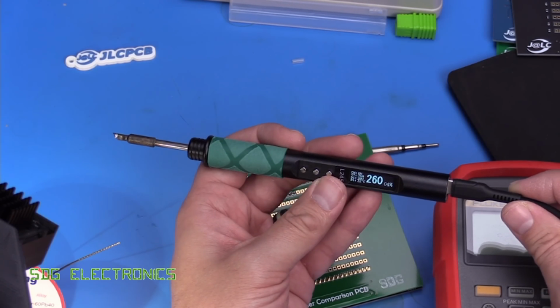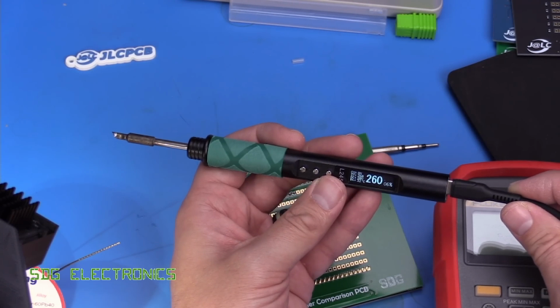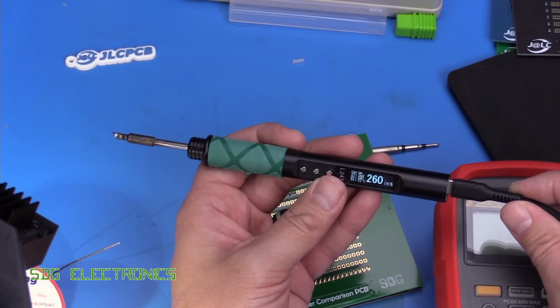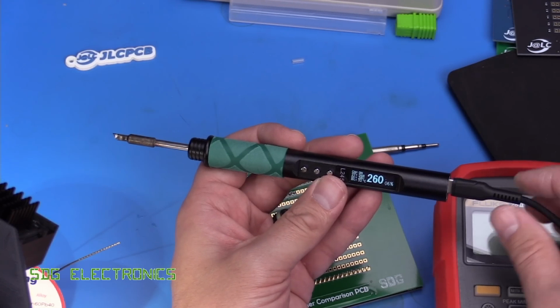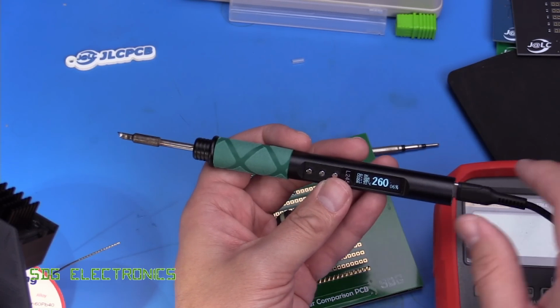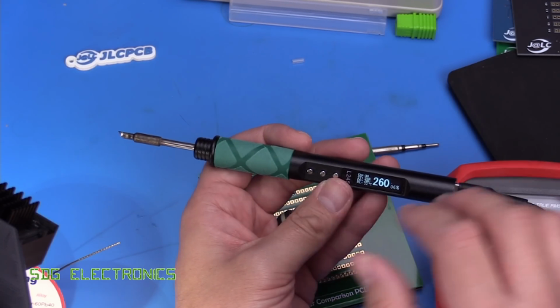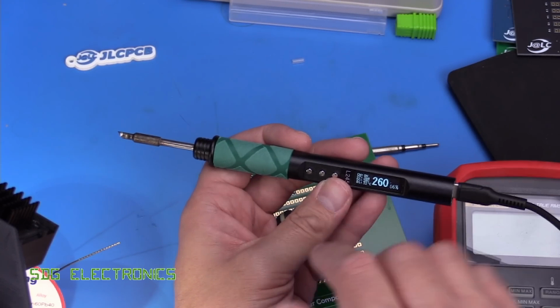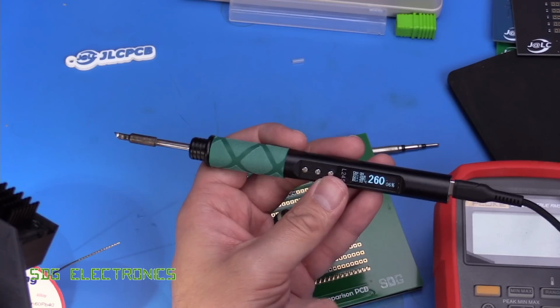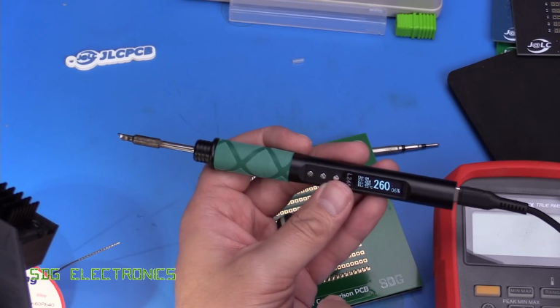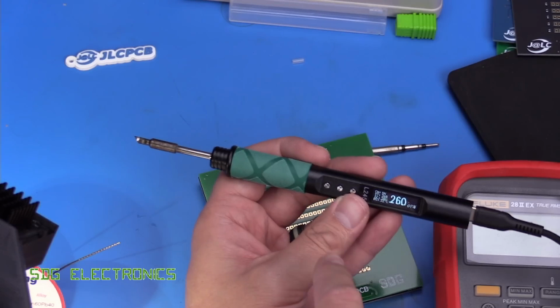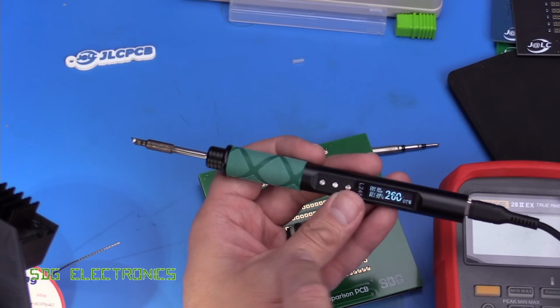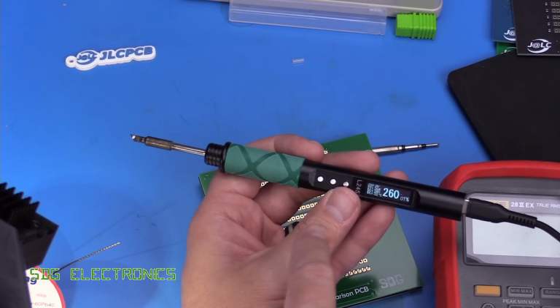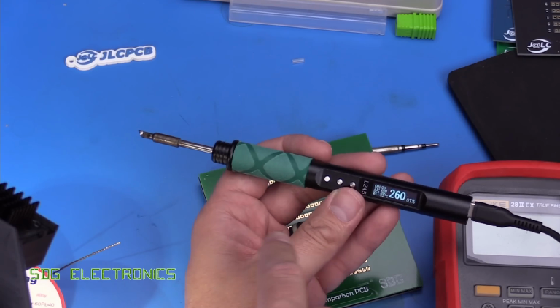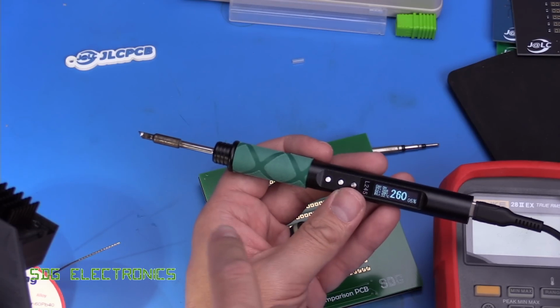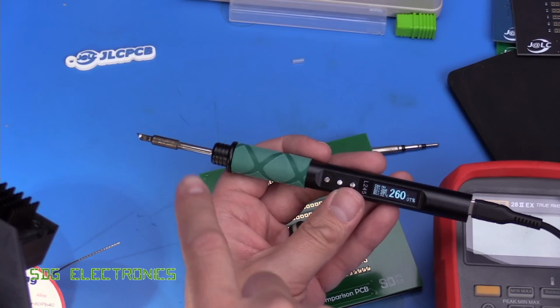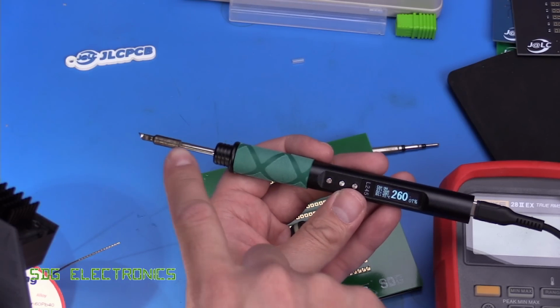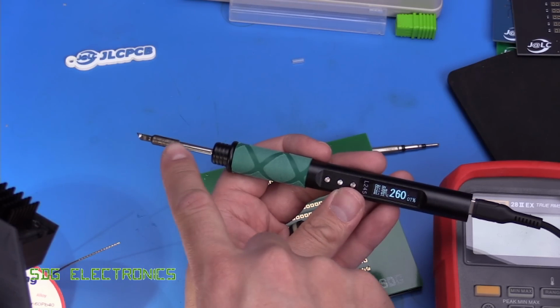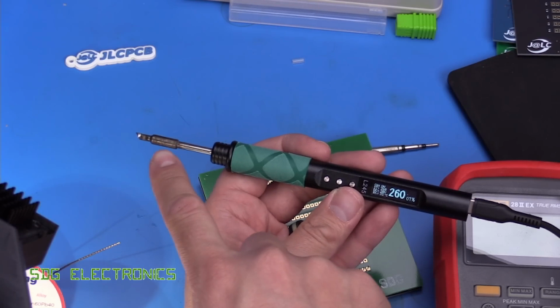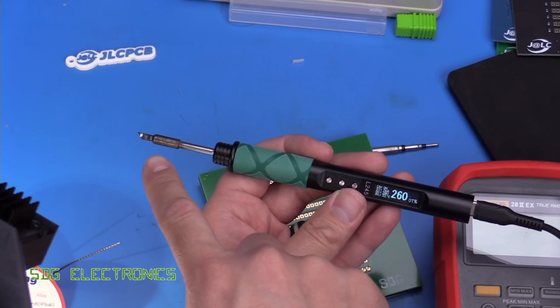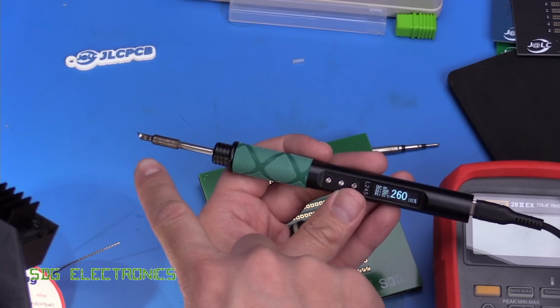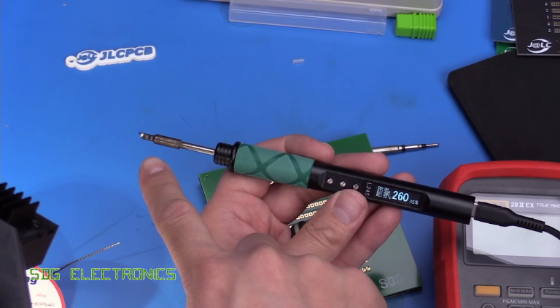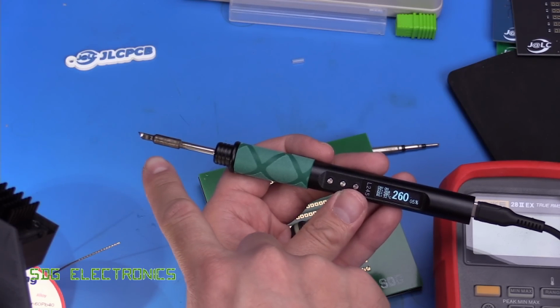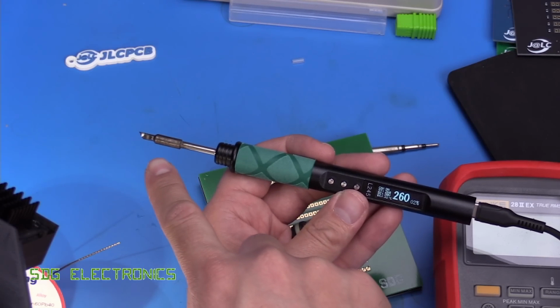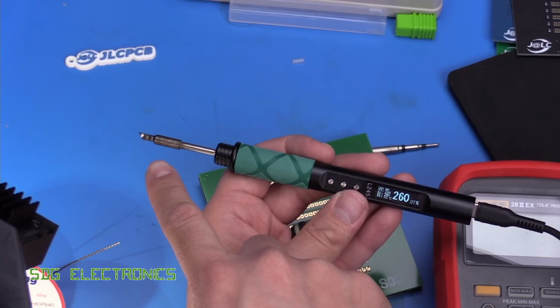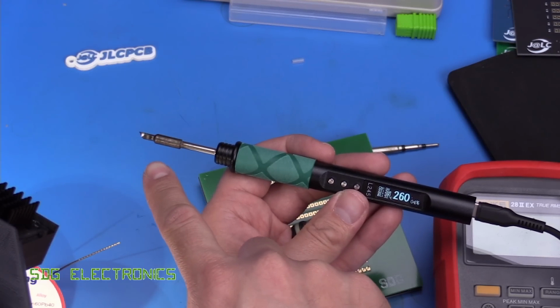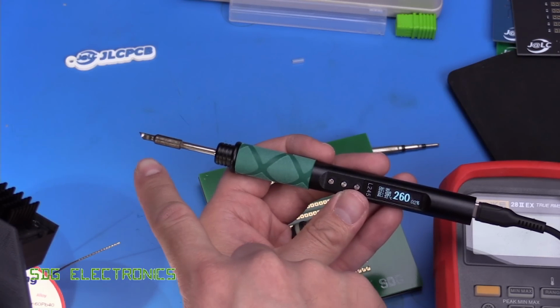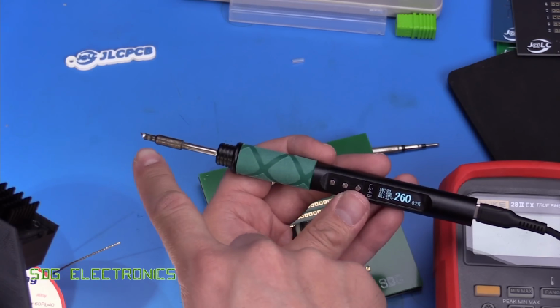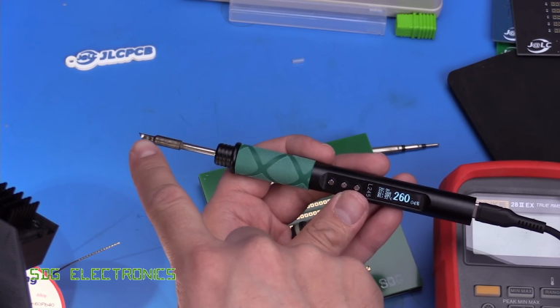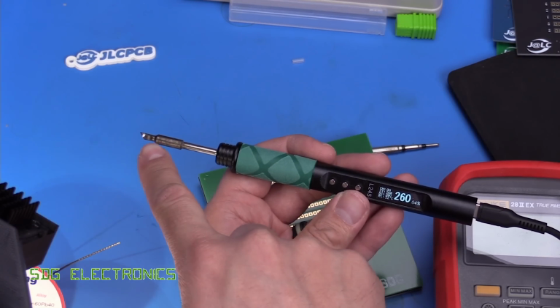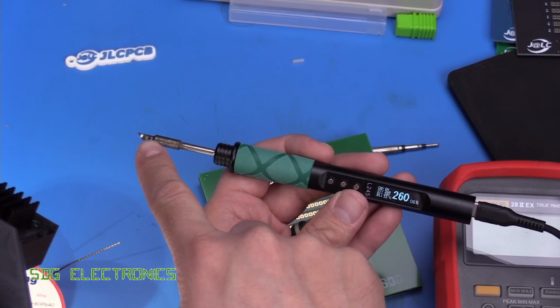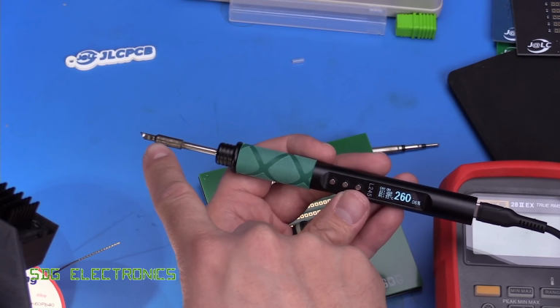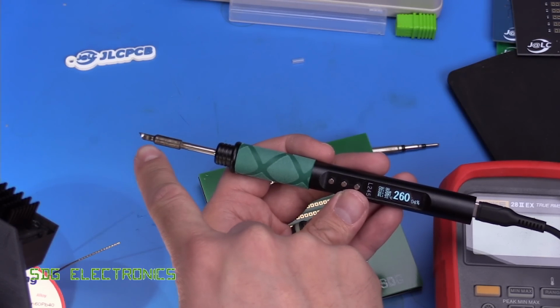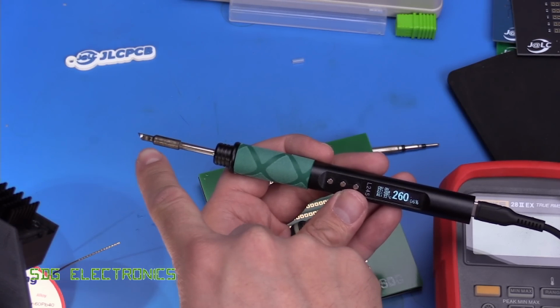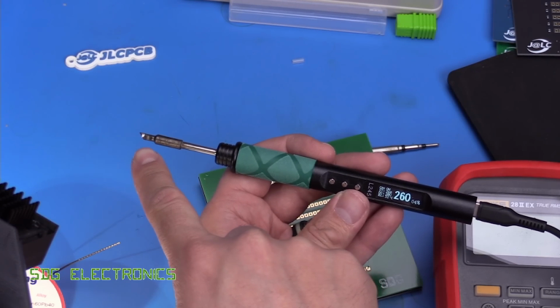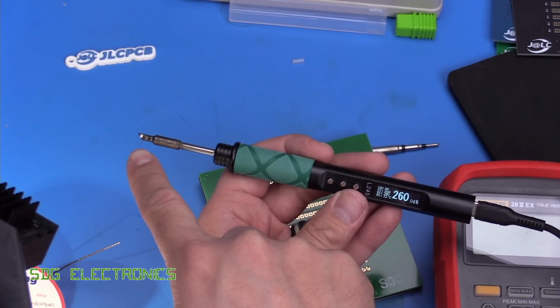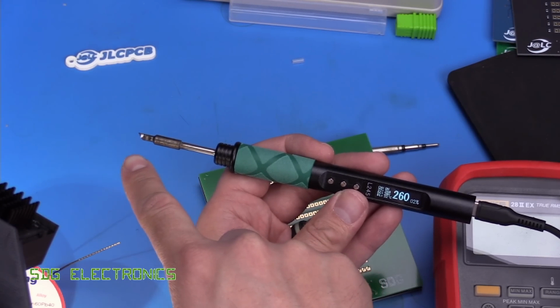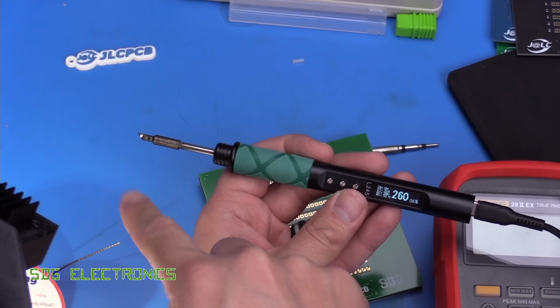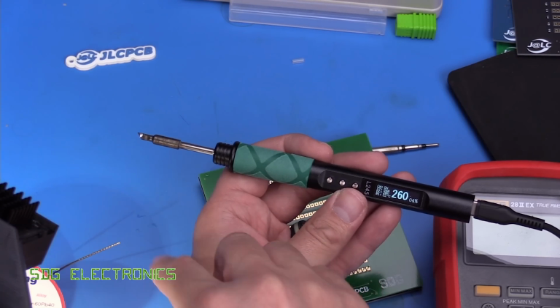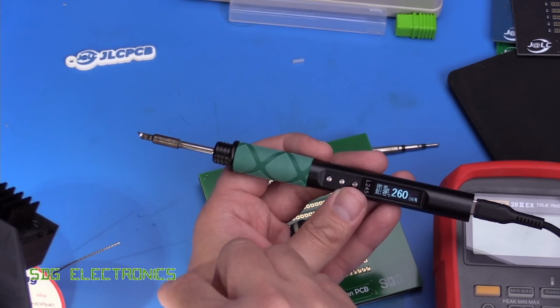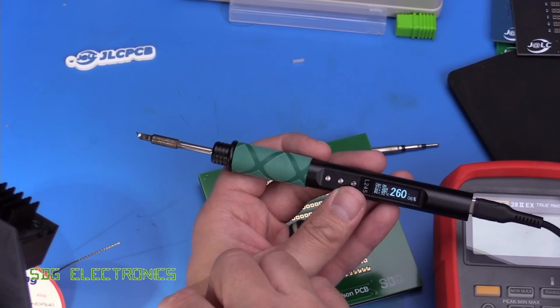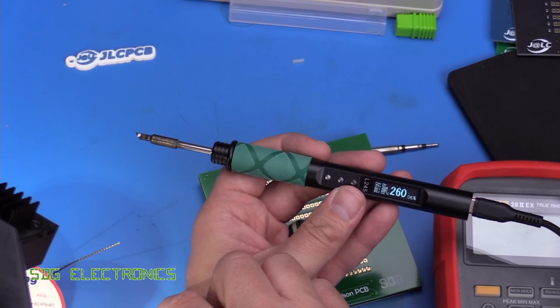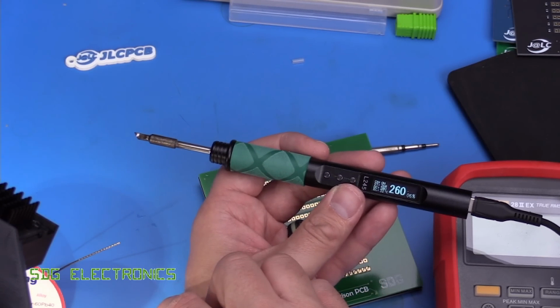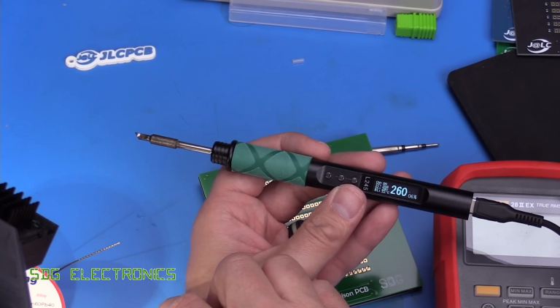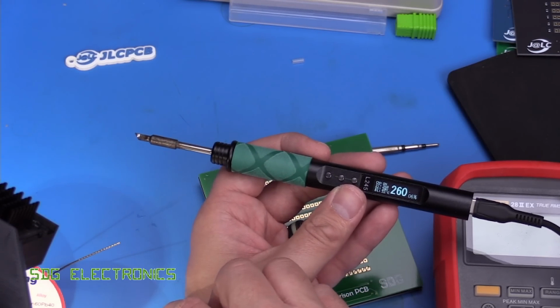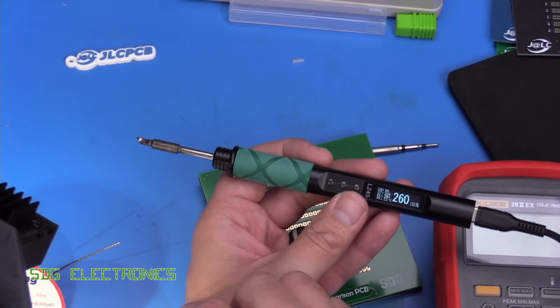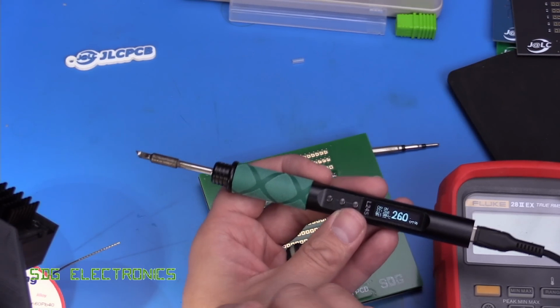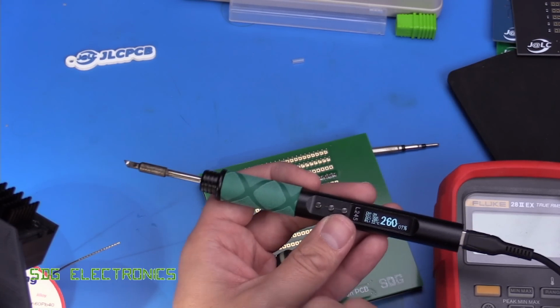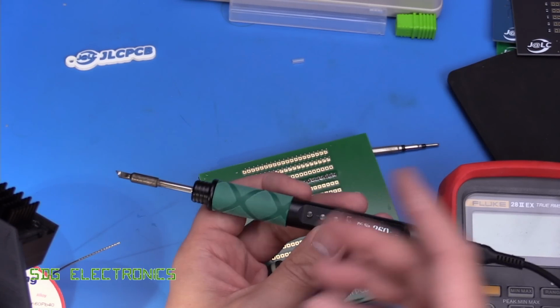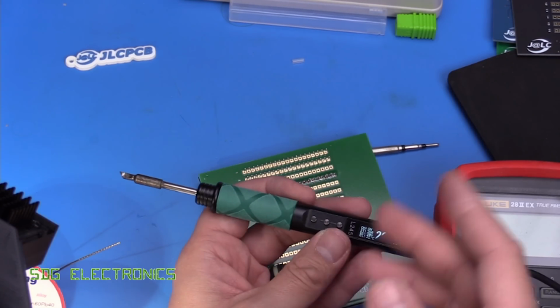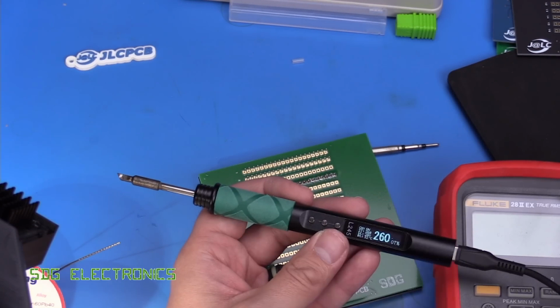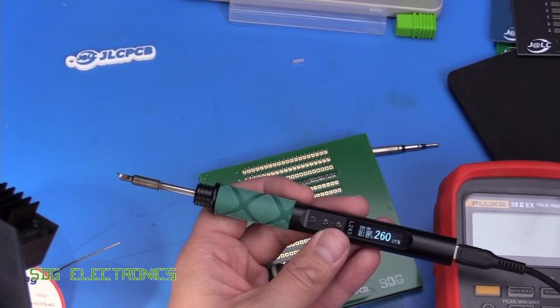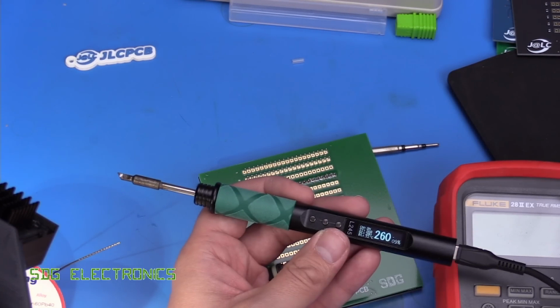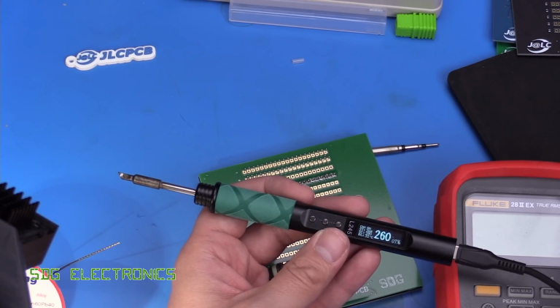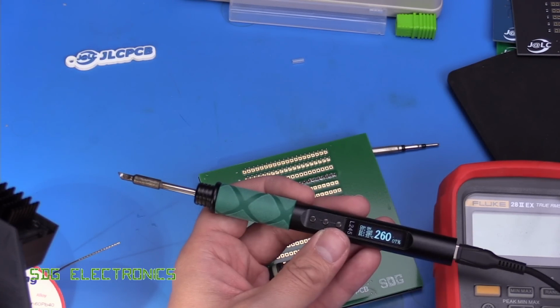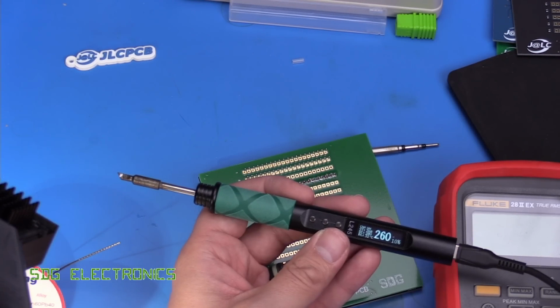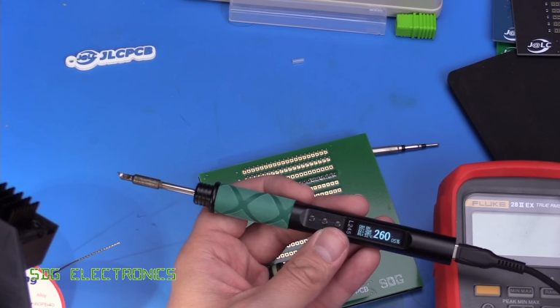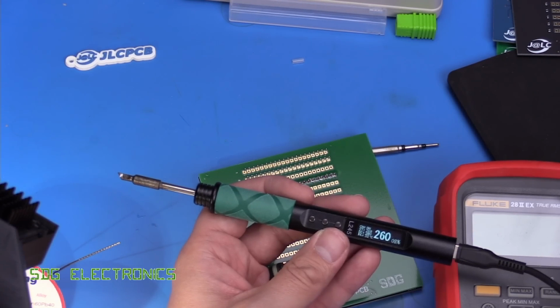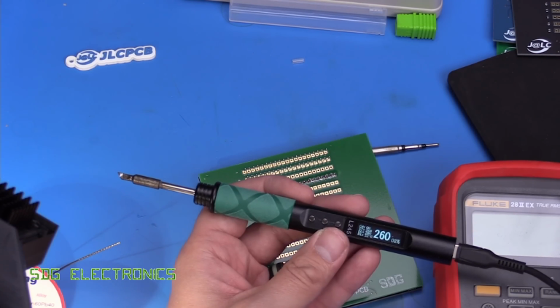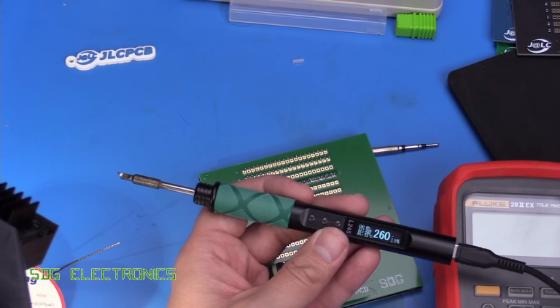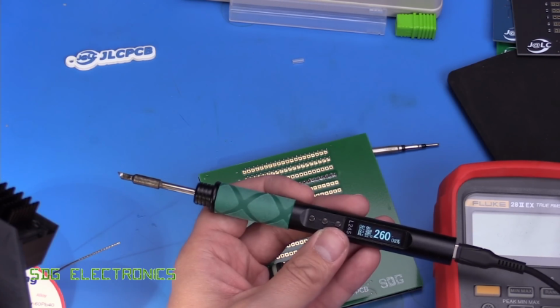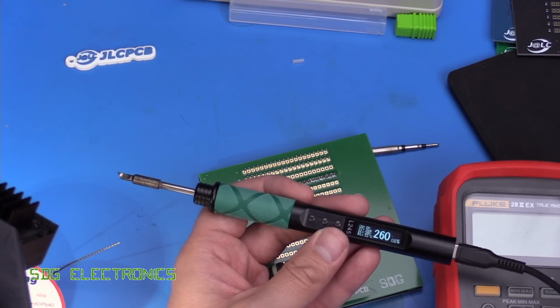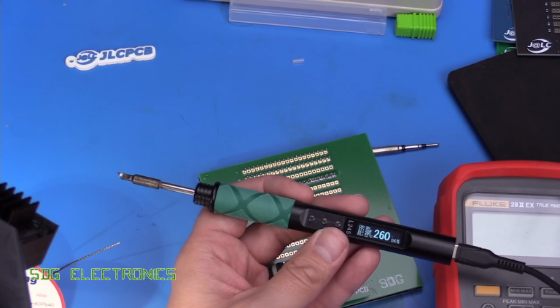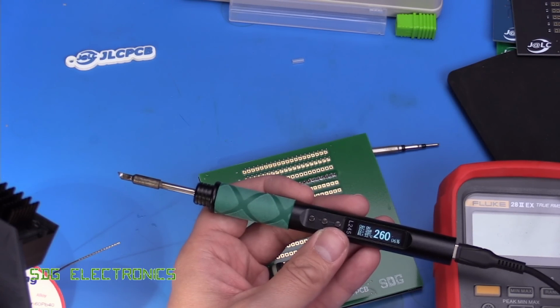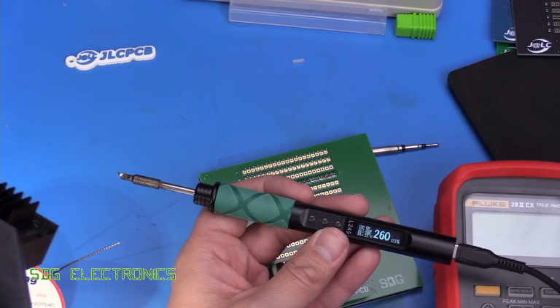We'll do a quick test with the knife tip, but I find these really difficult to use, so the soldering results probably aren't going to be very good.